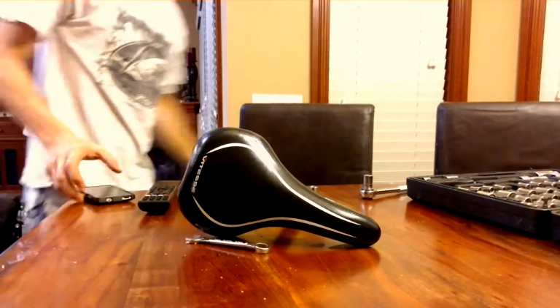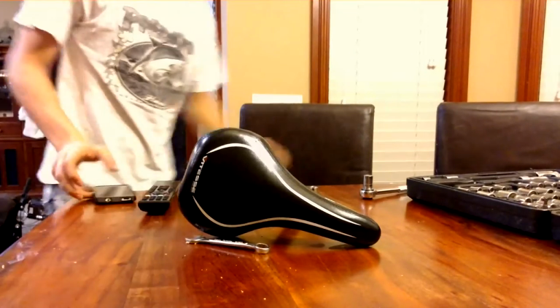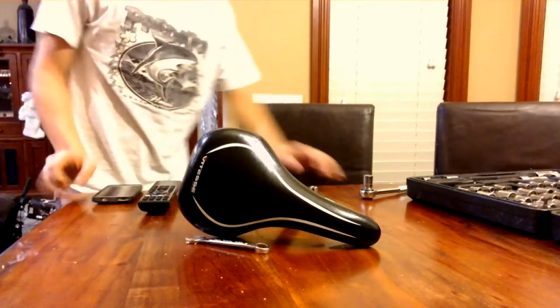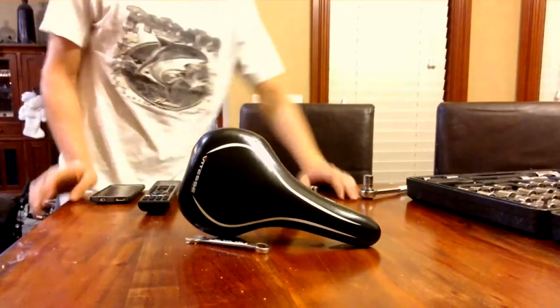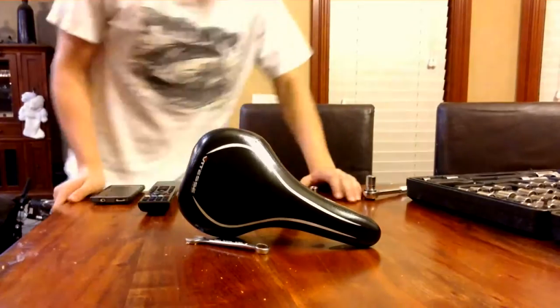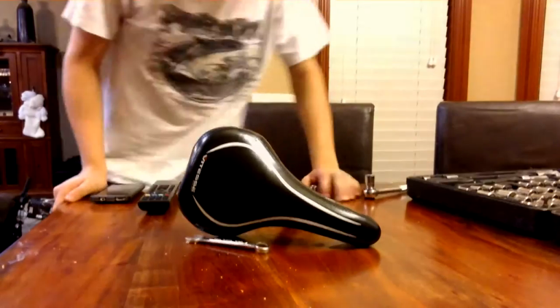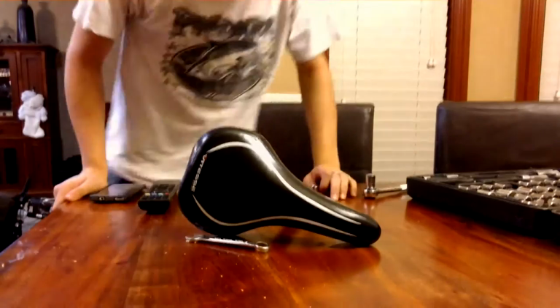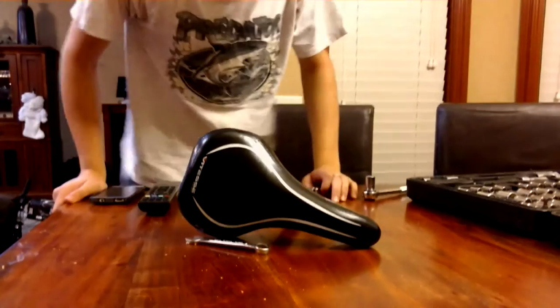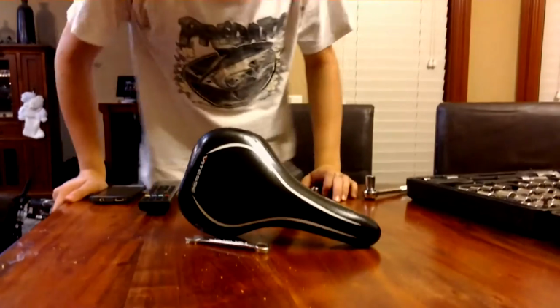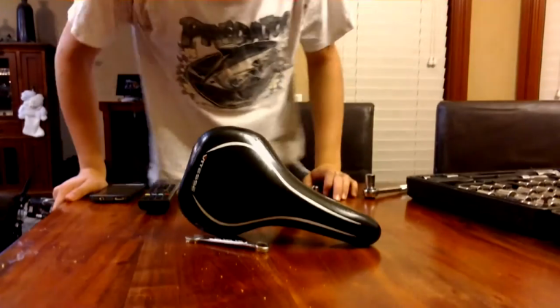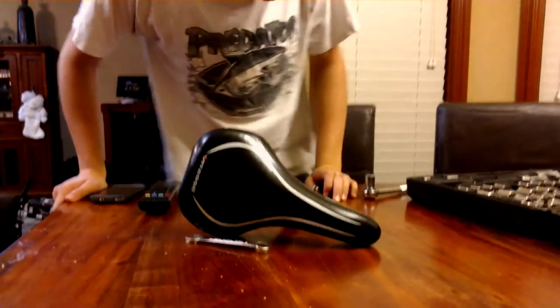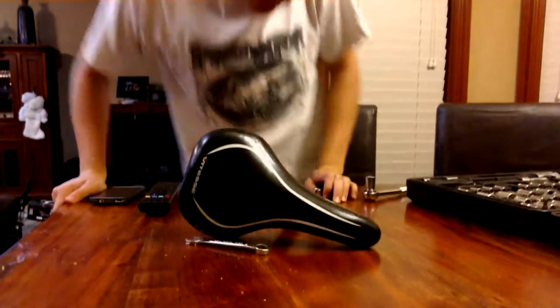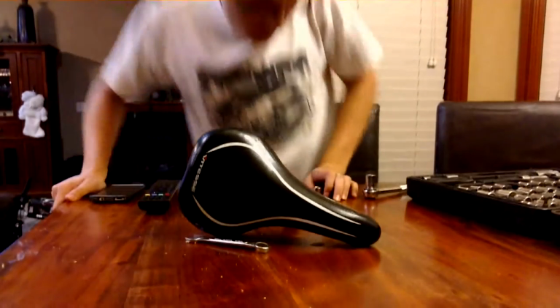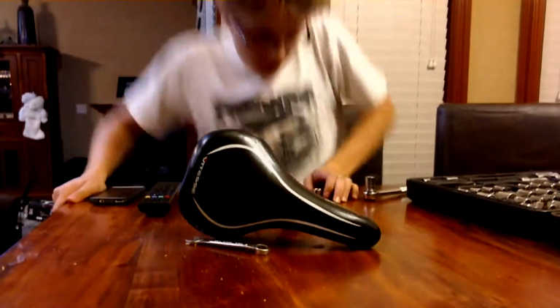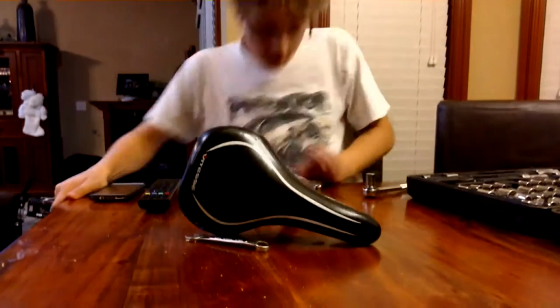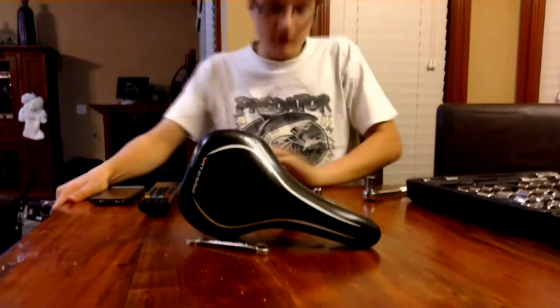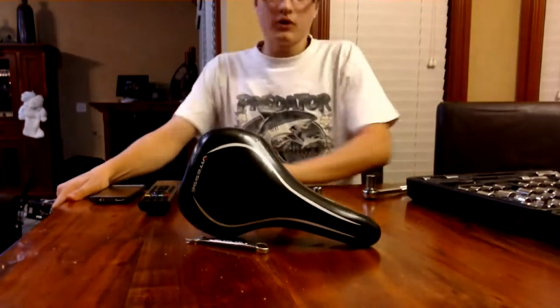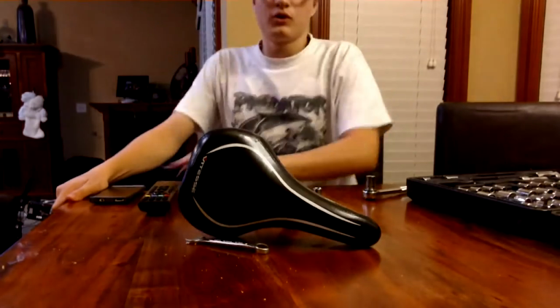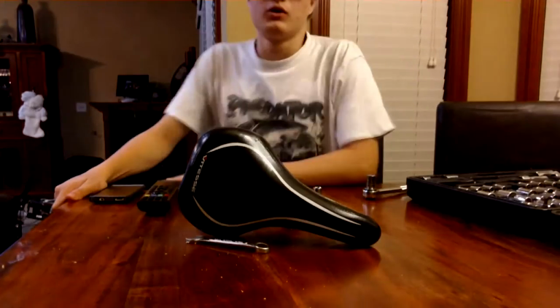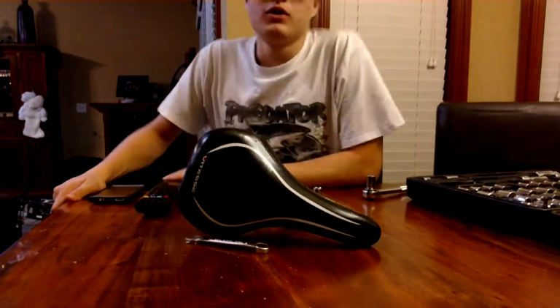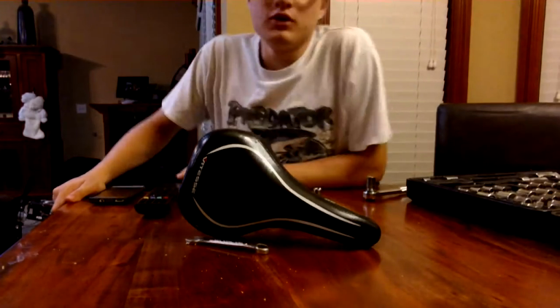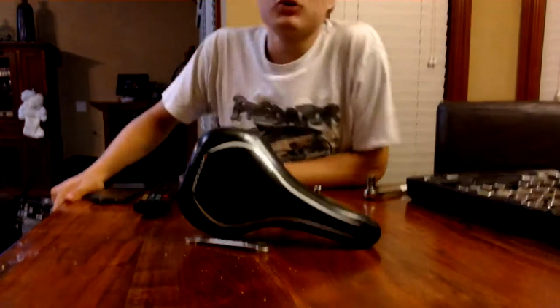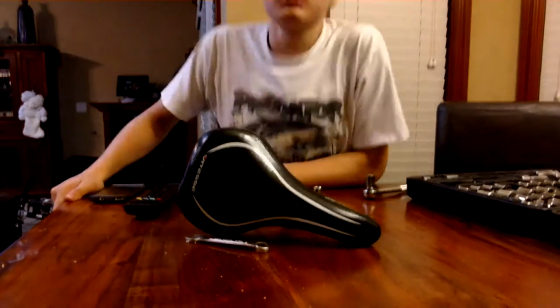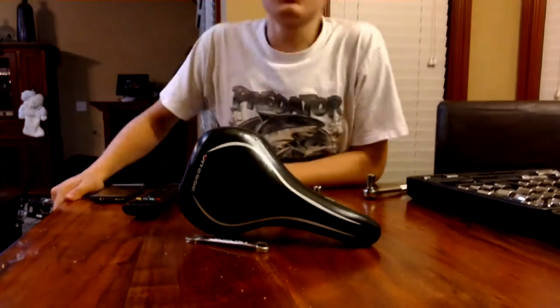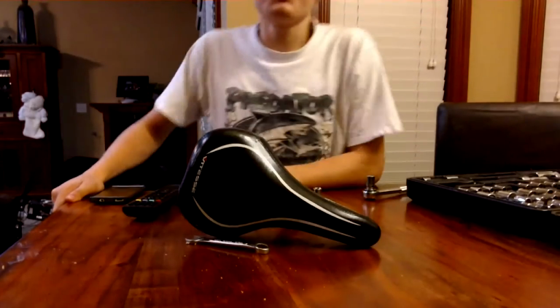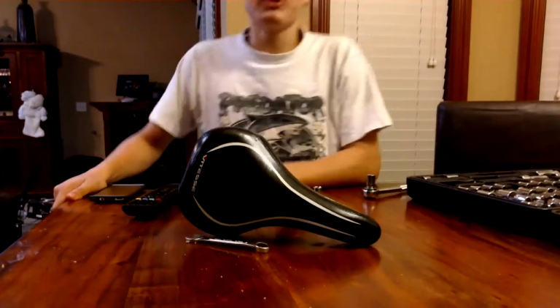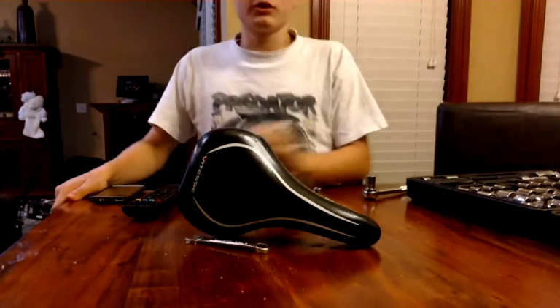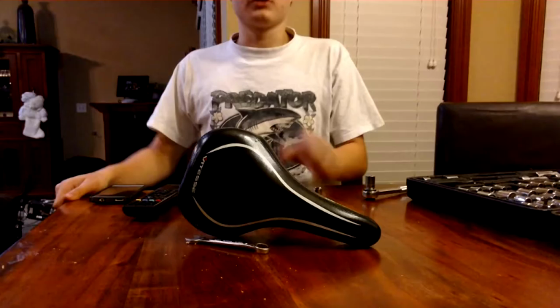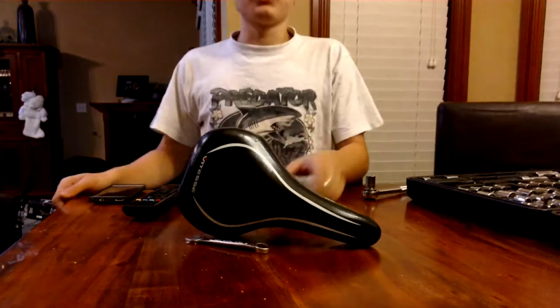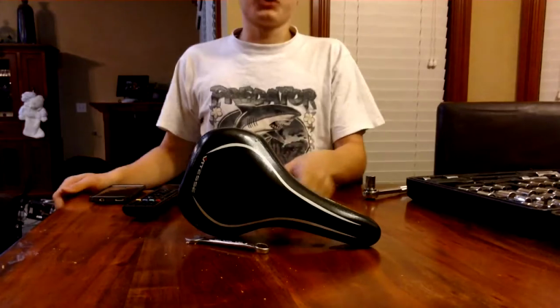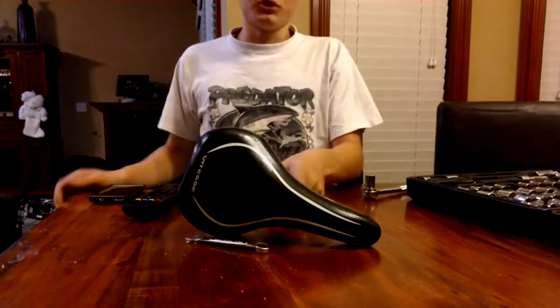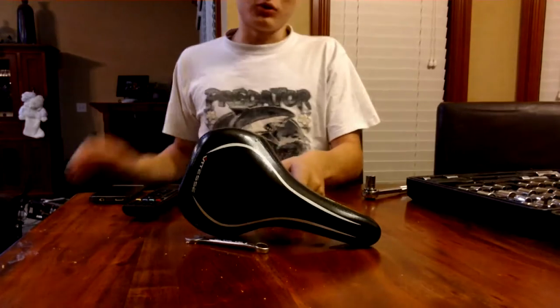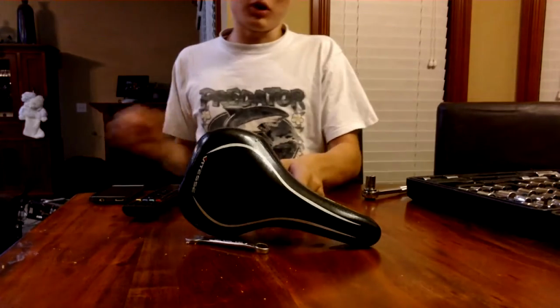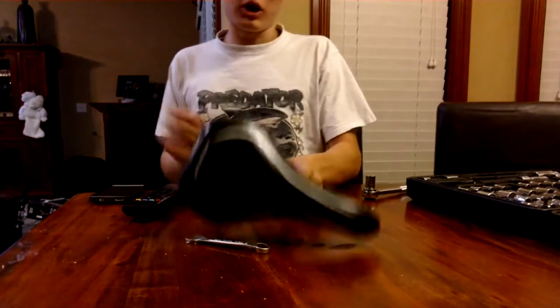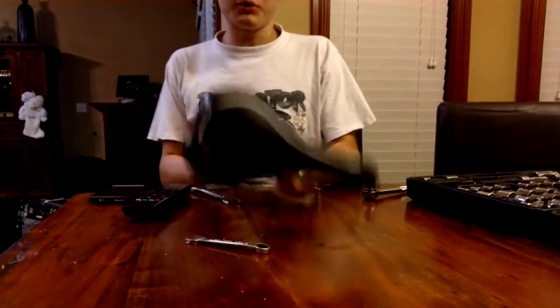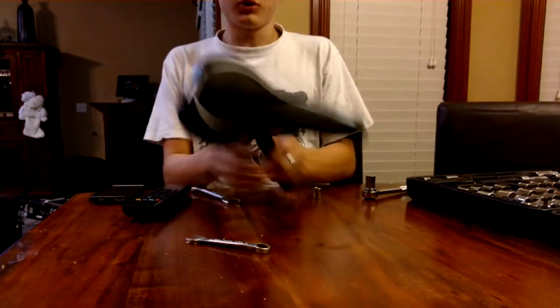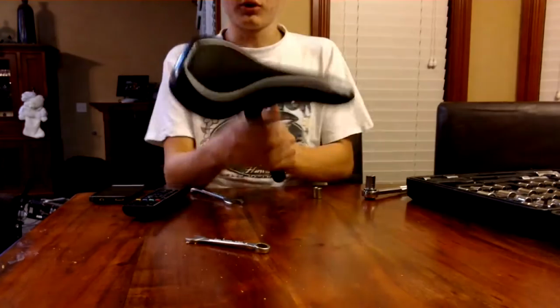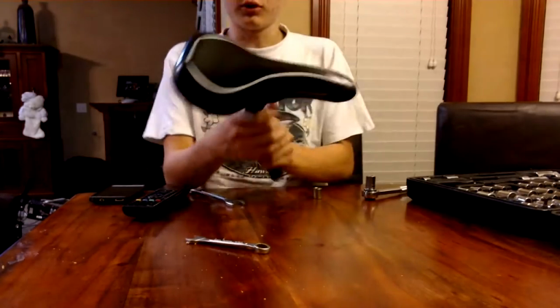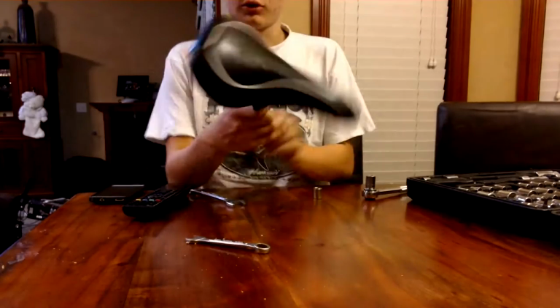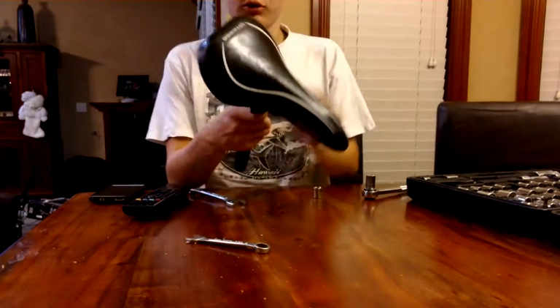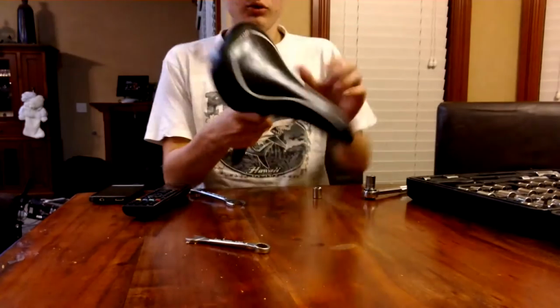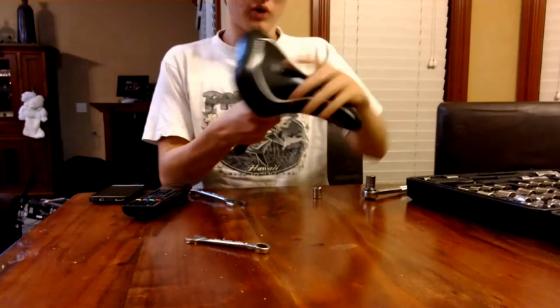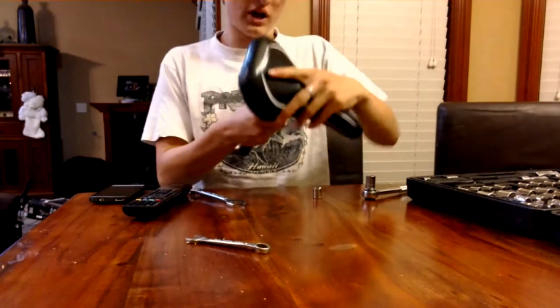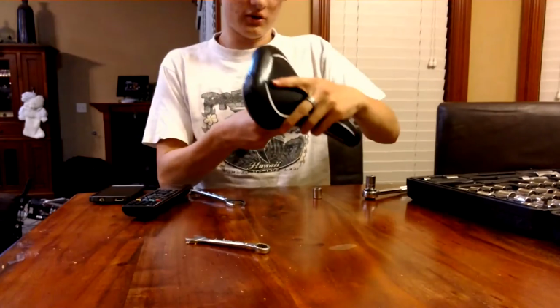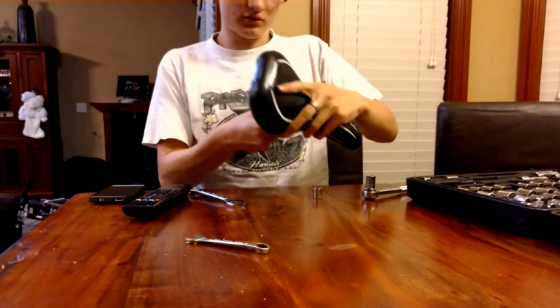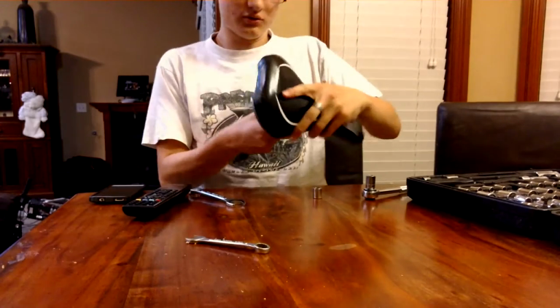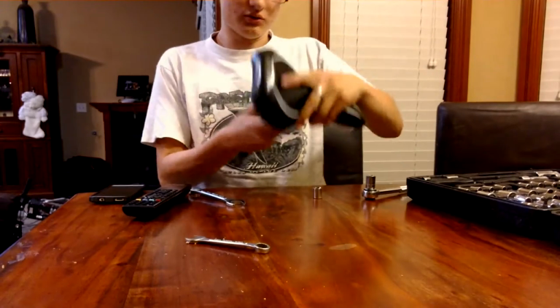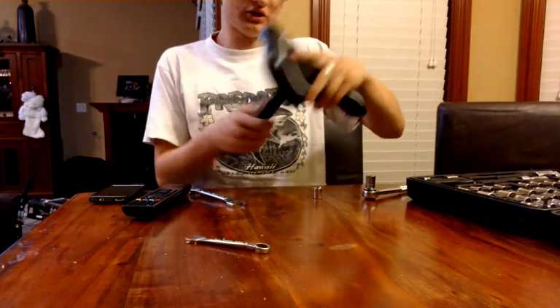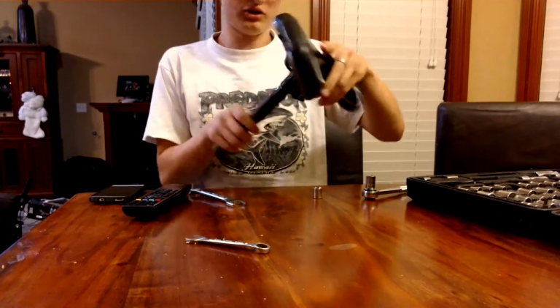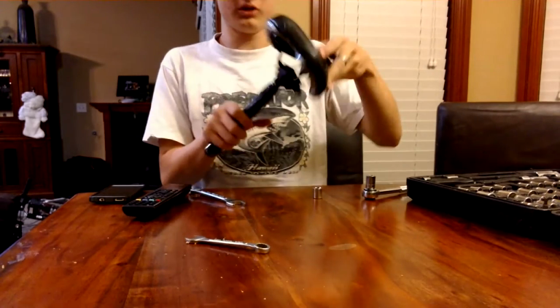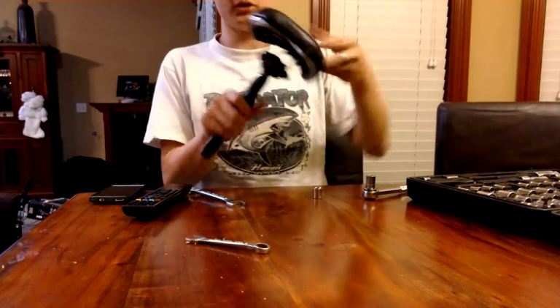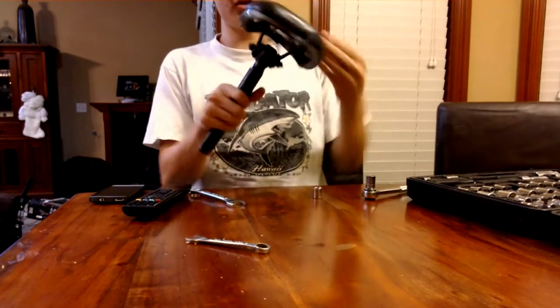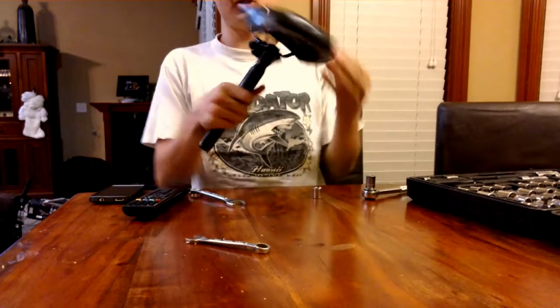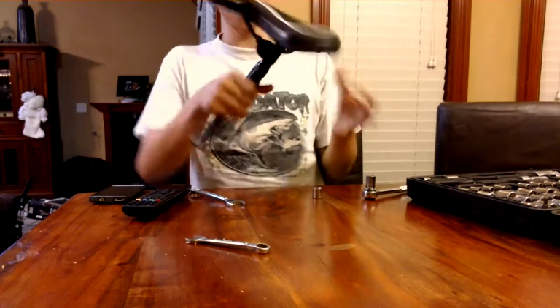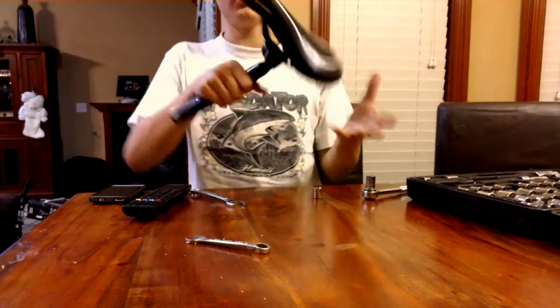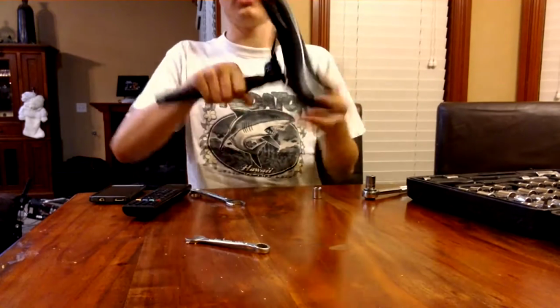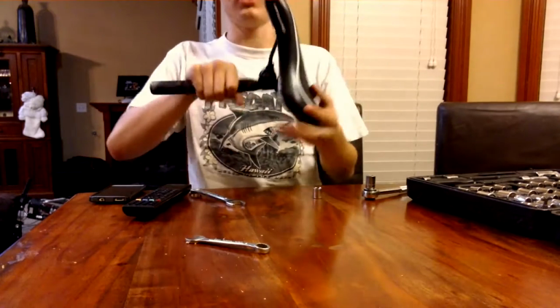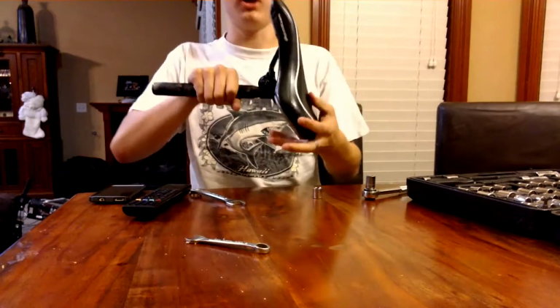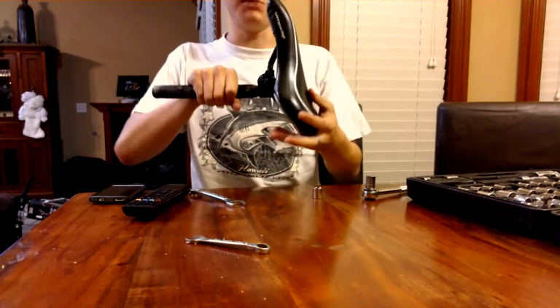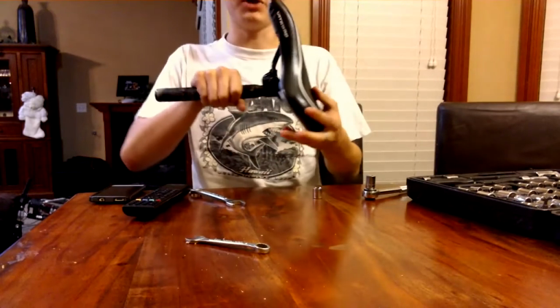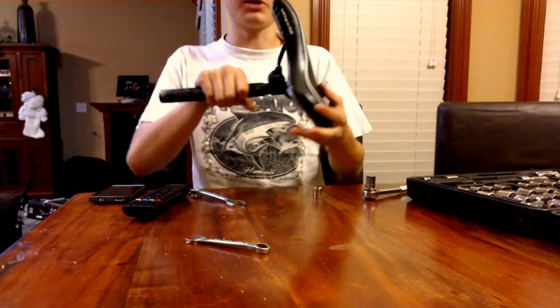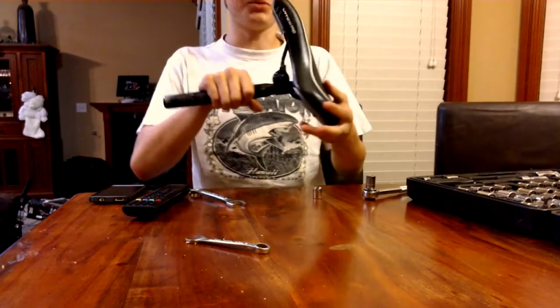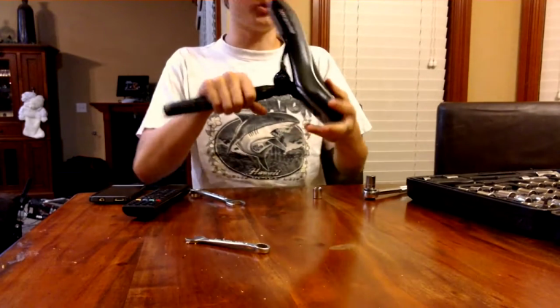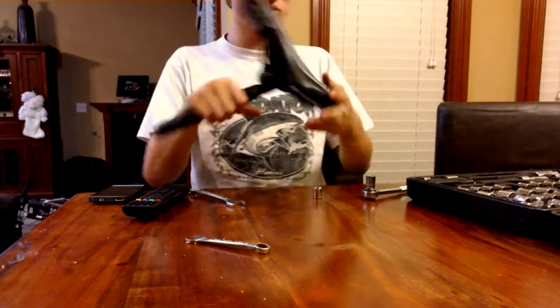All right. So Jeremy, this is for you. I'm going to show you how to adjust a bike post.